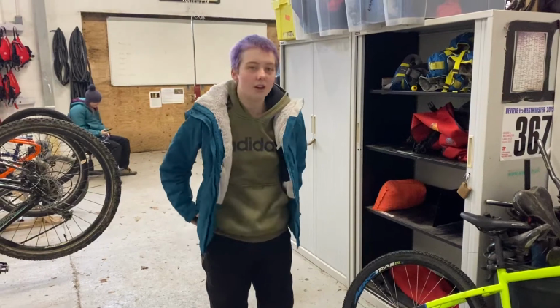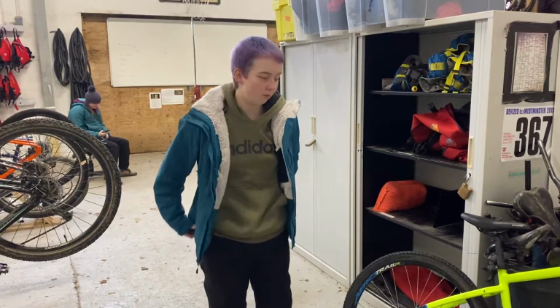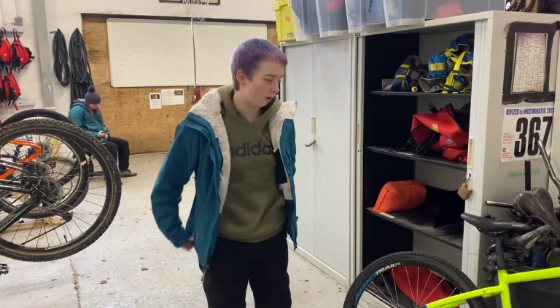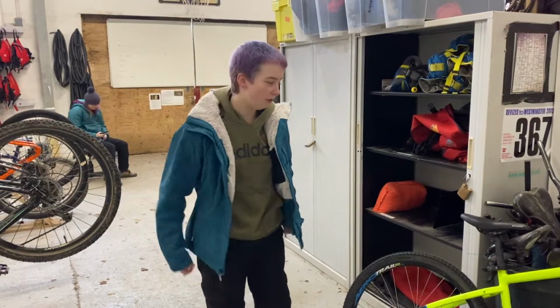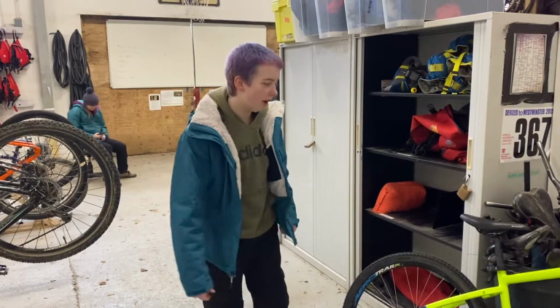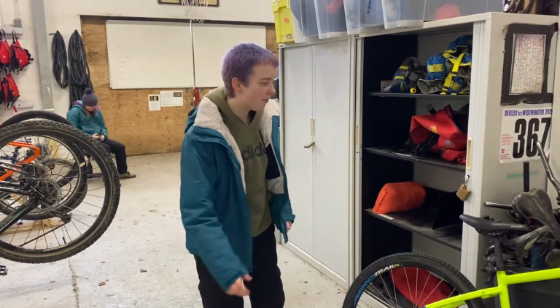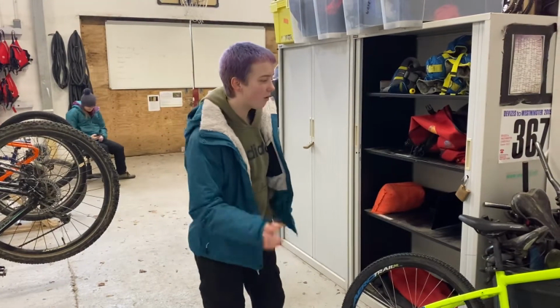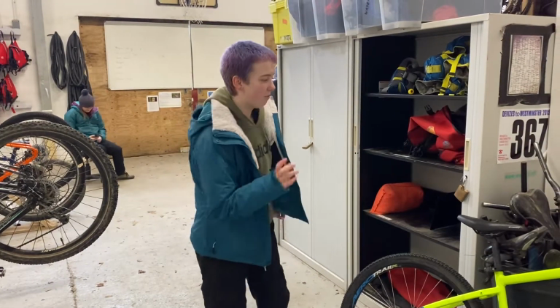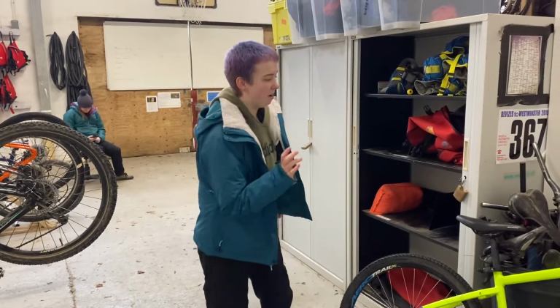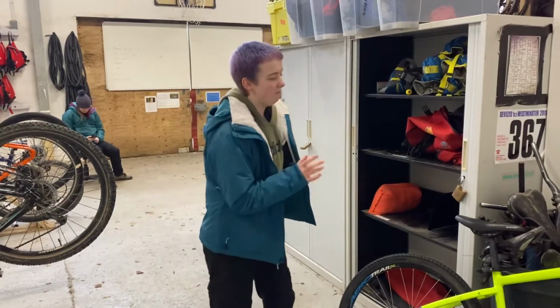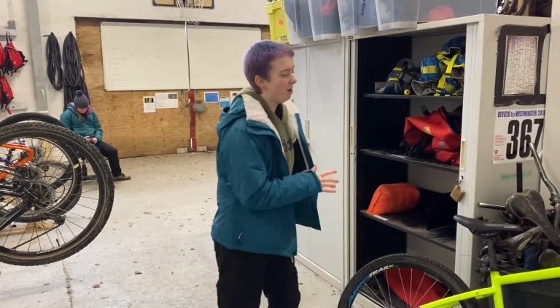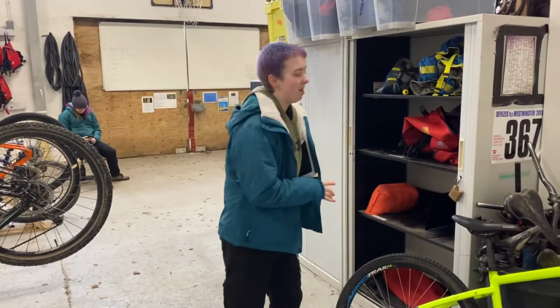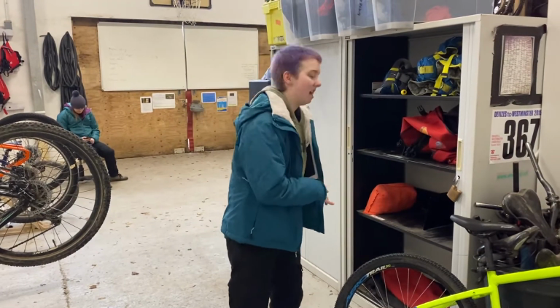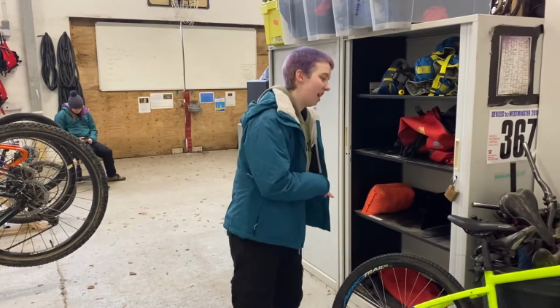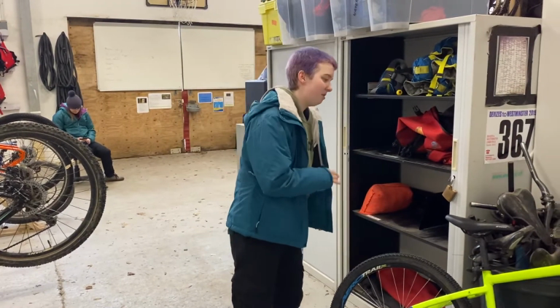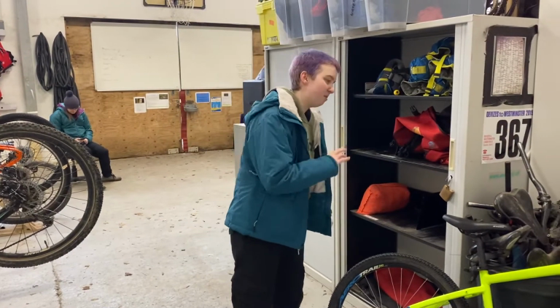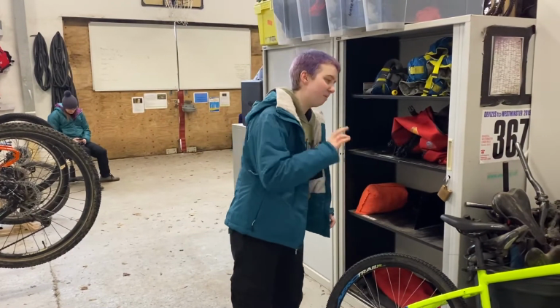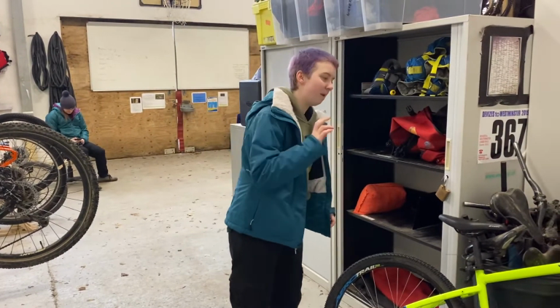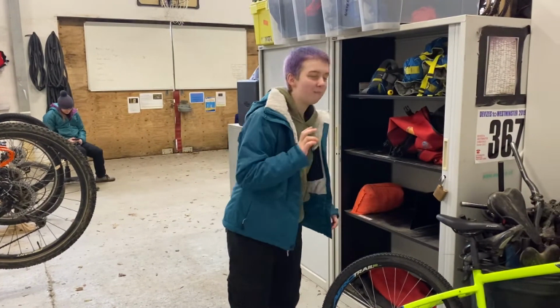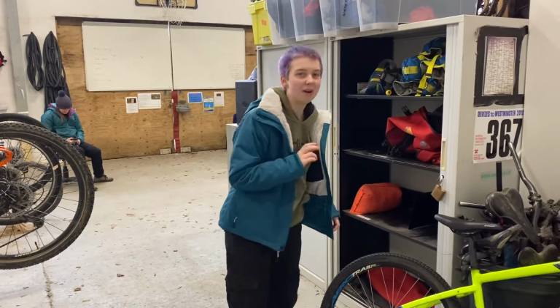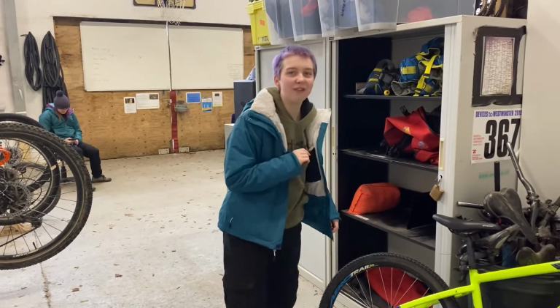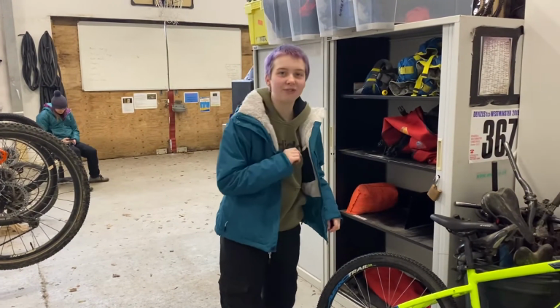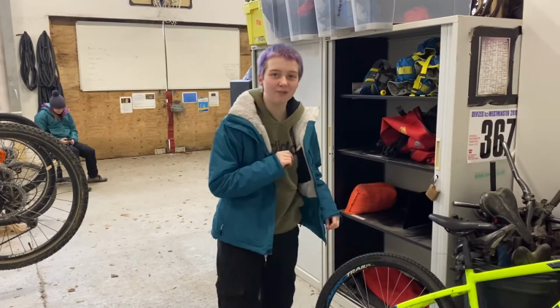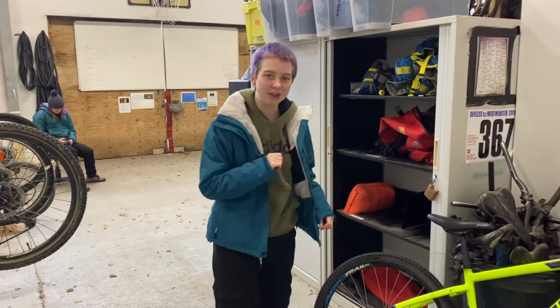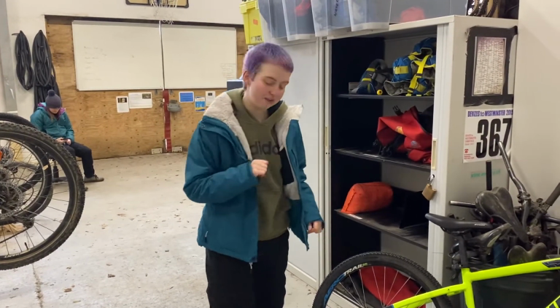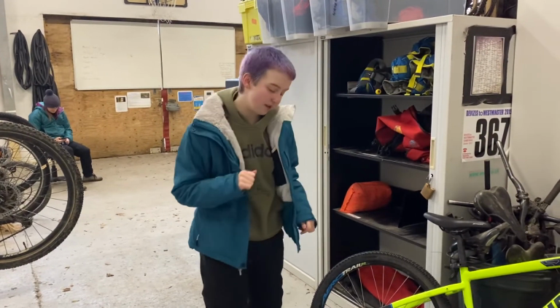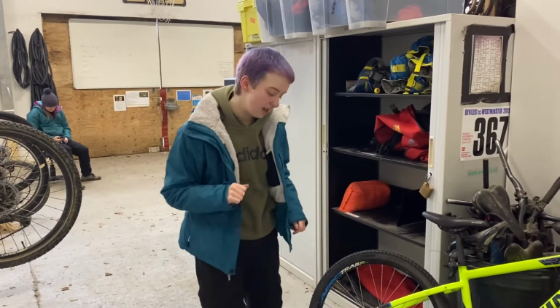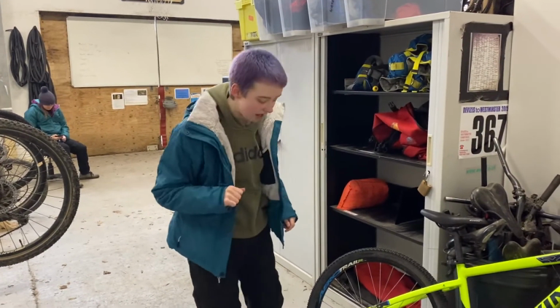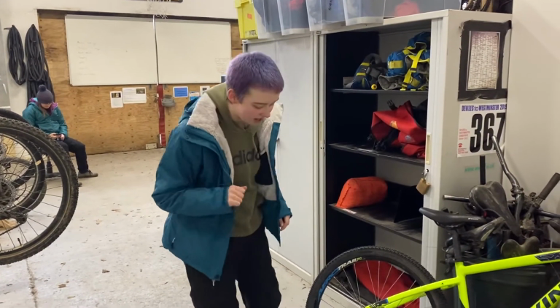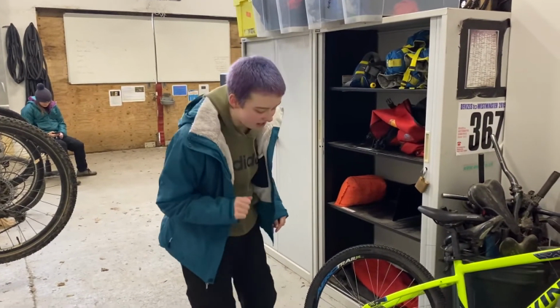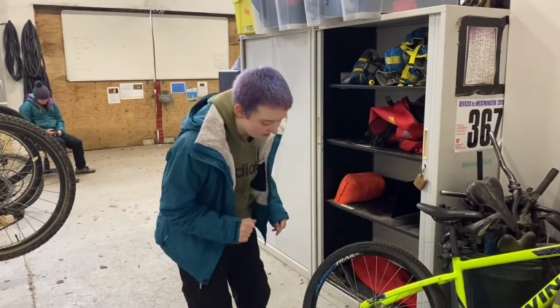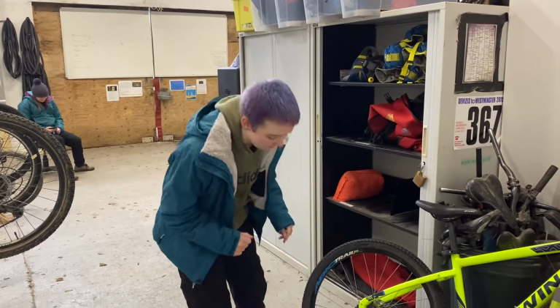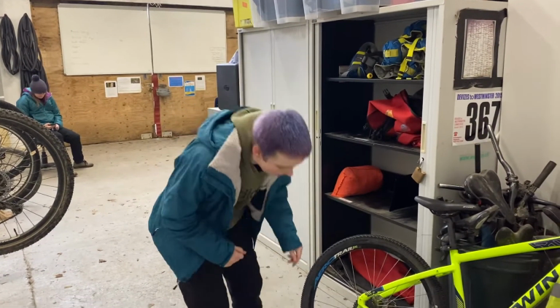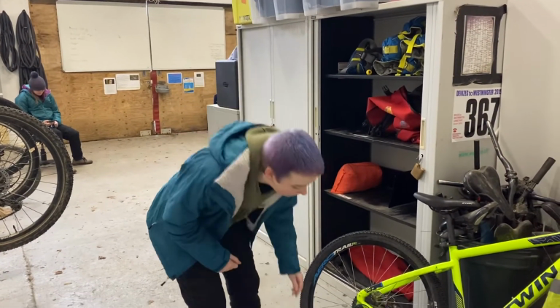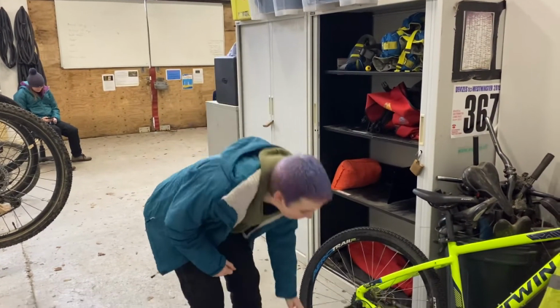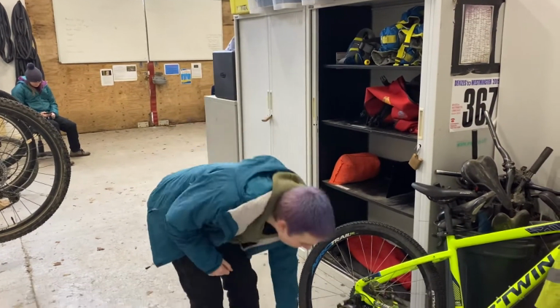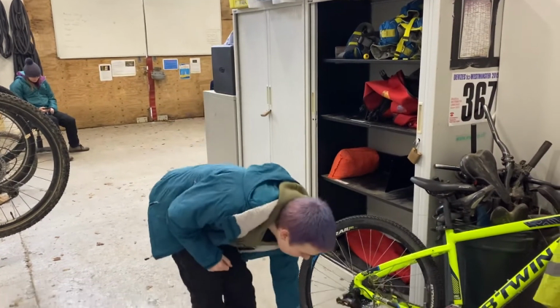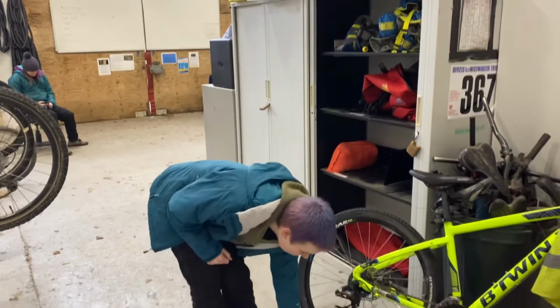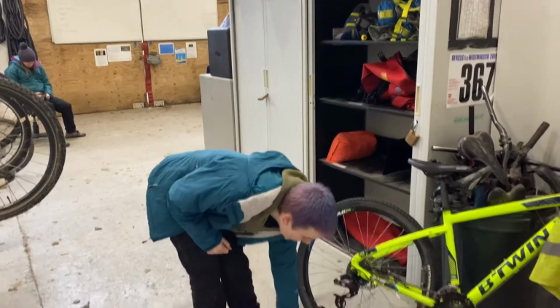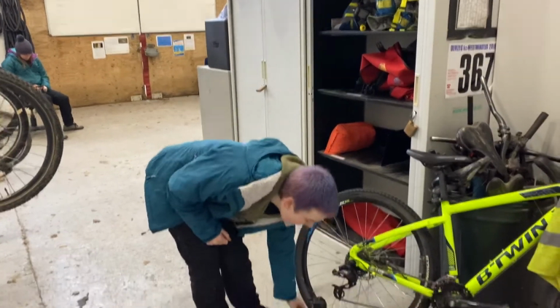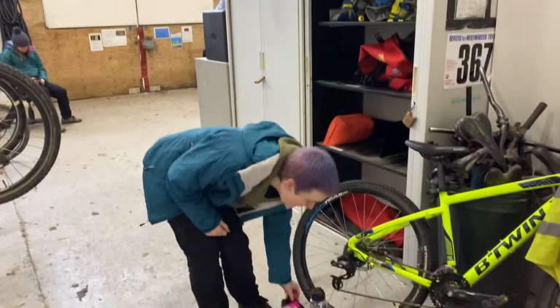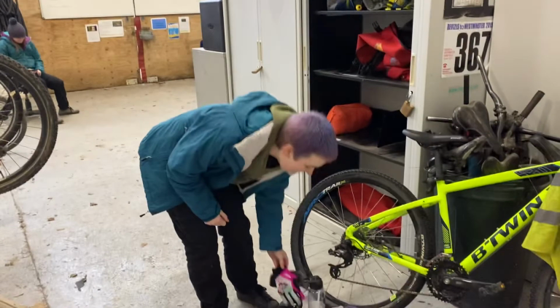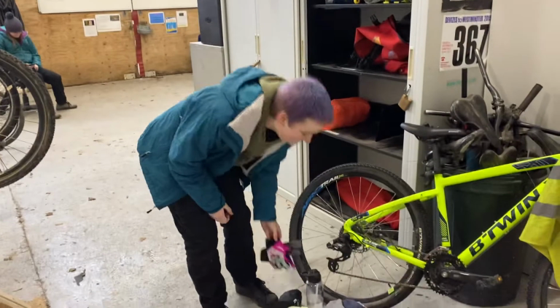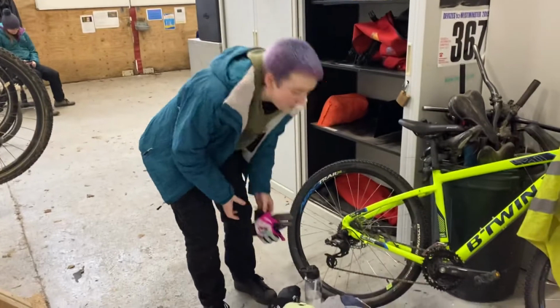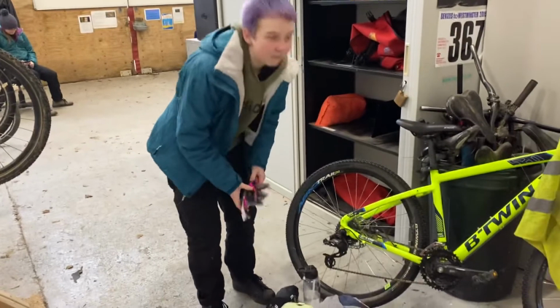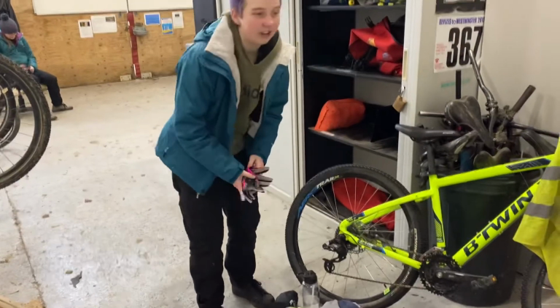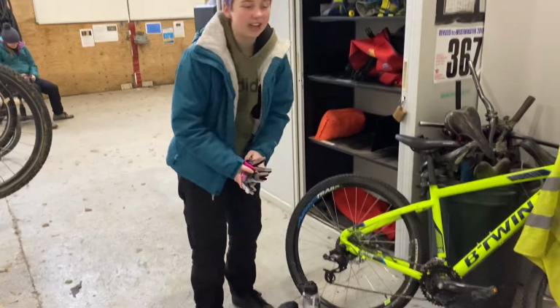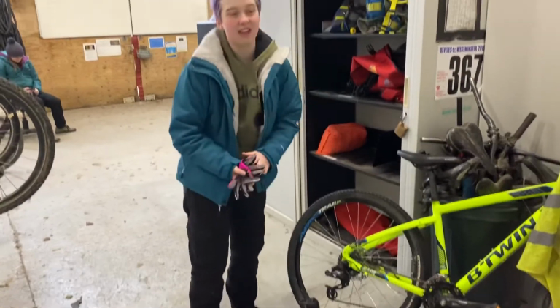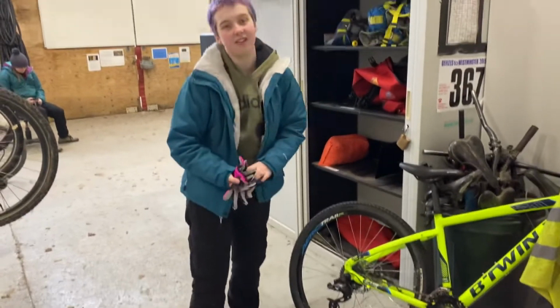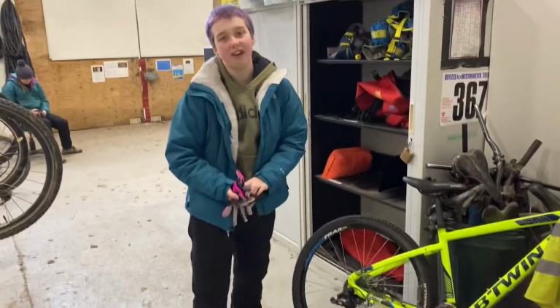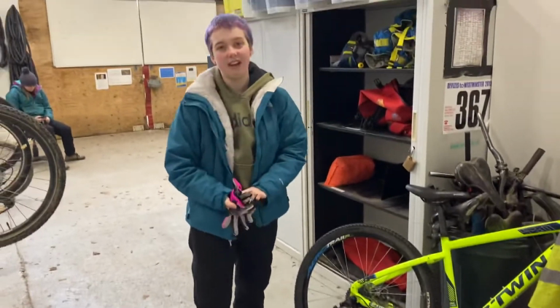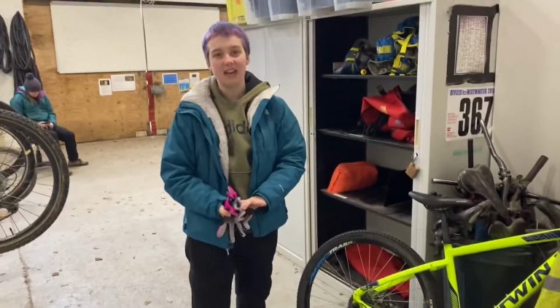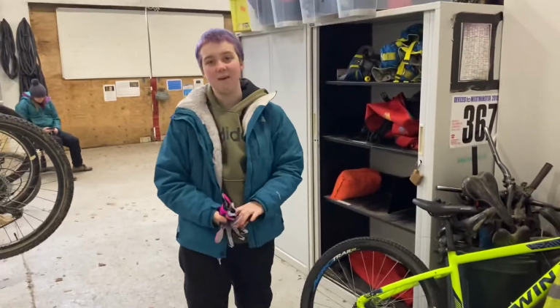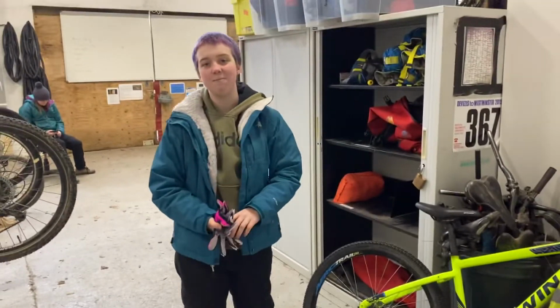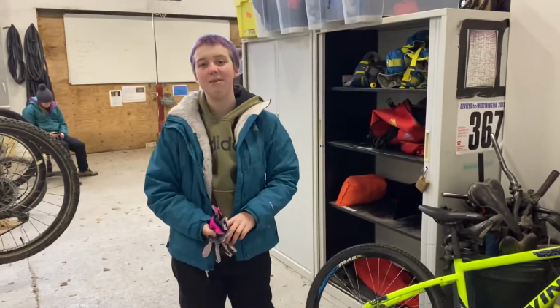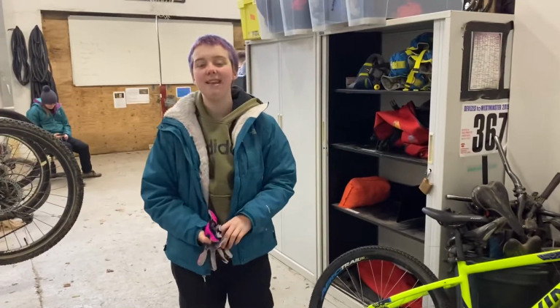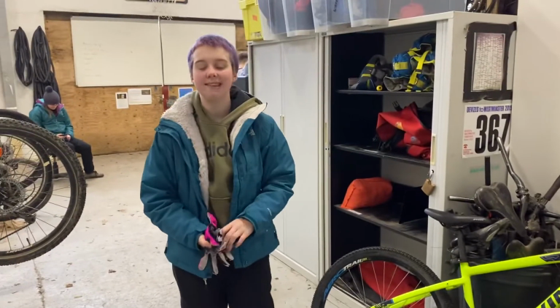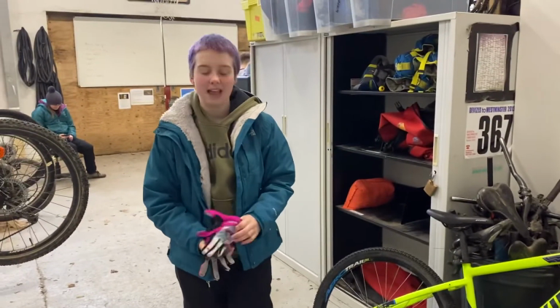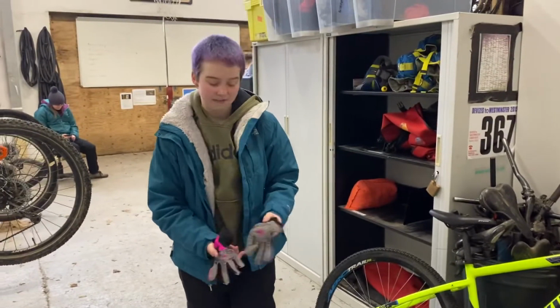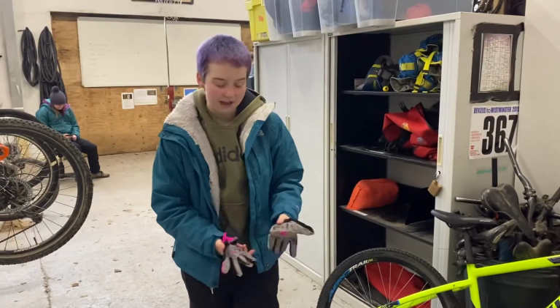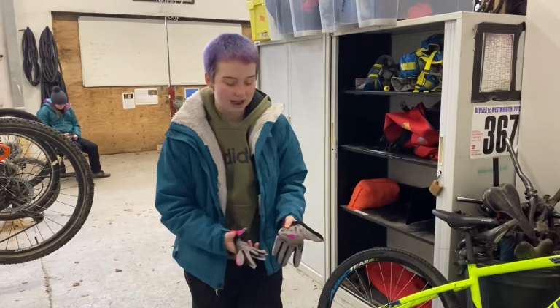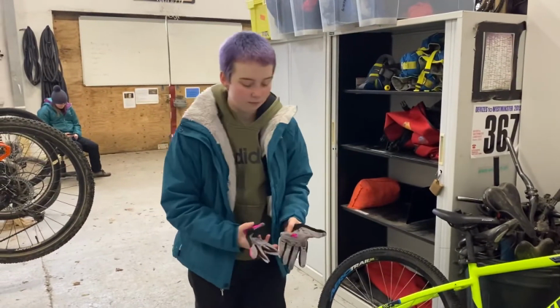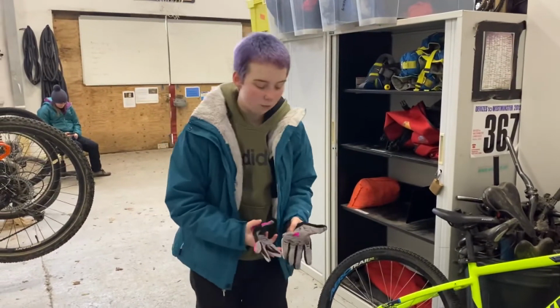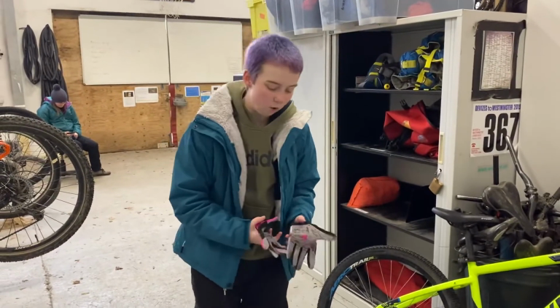Once I've got my bike and my practical gear ready, I need to make sure I have the gear that's going to keep me safe and warm.